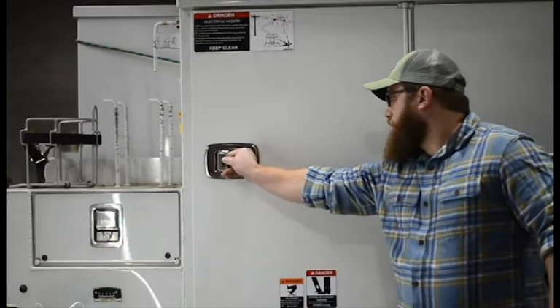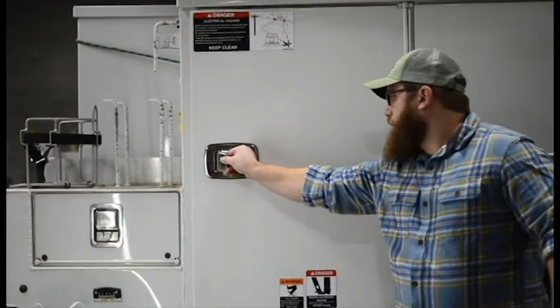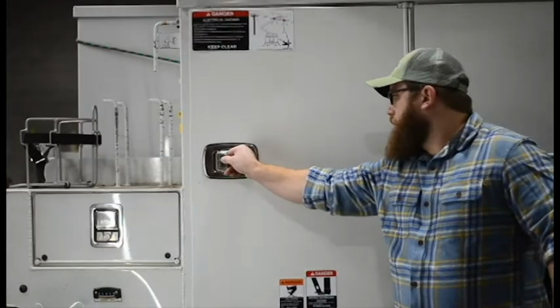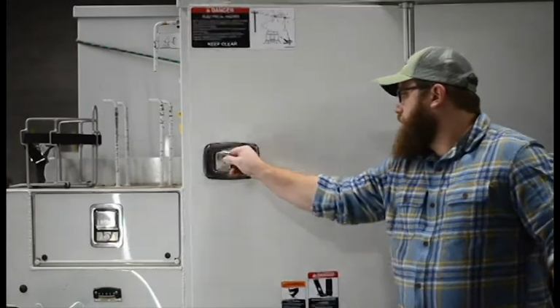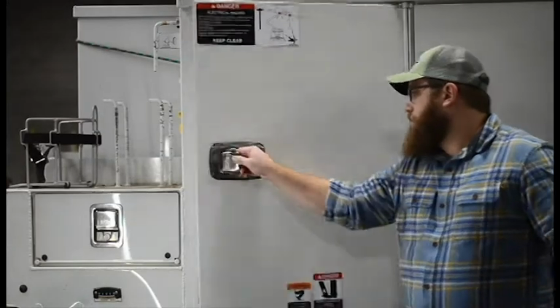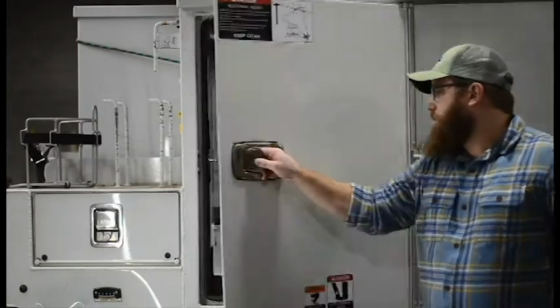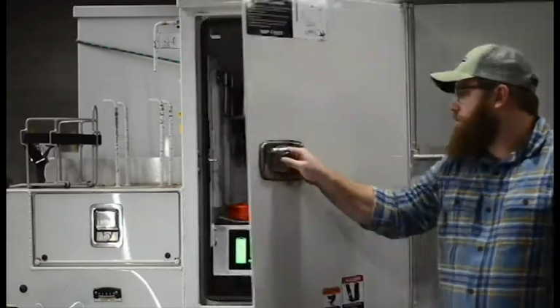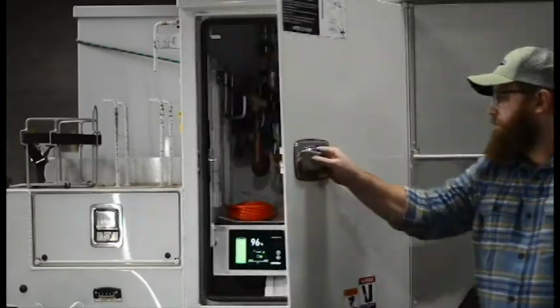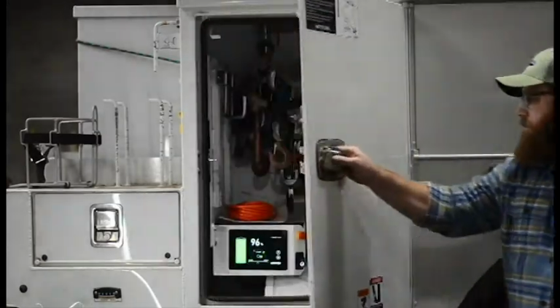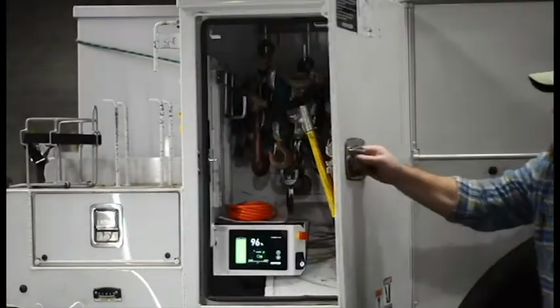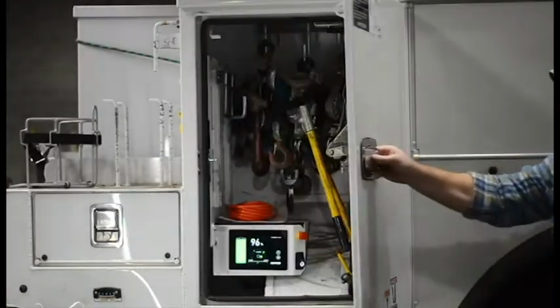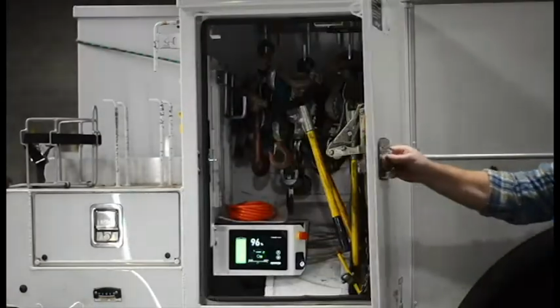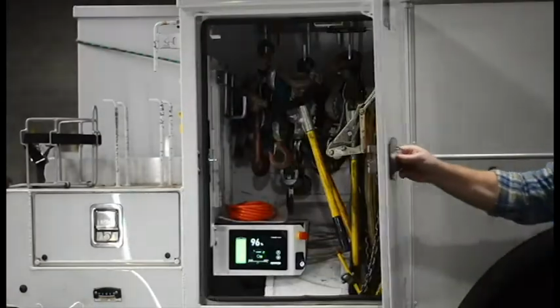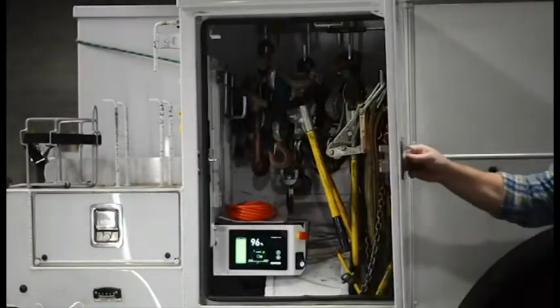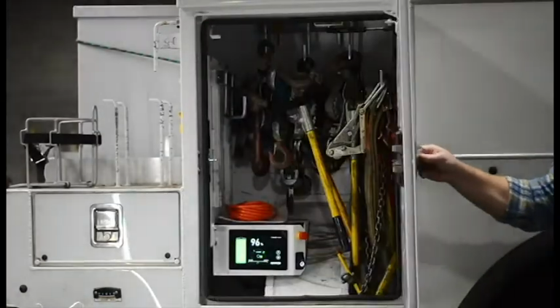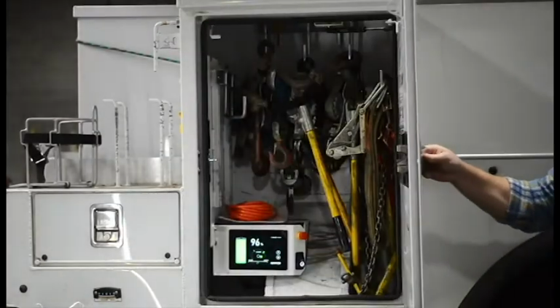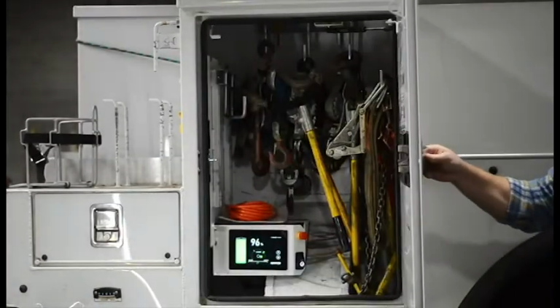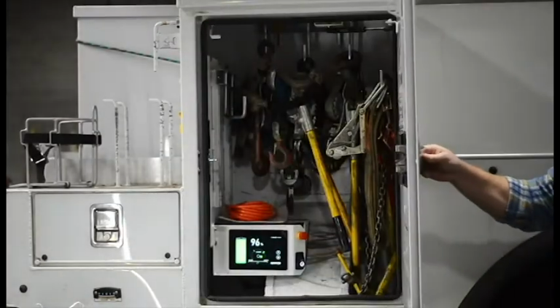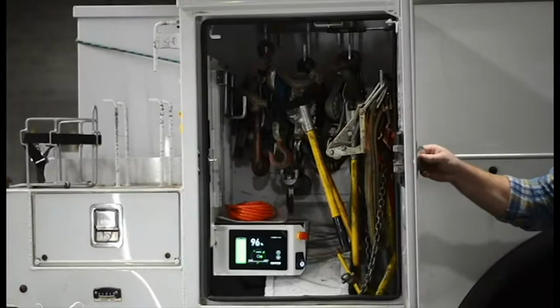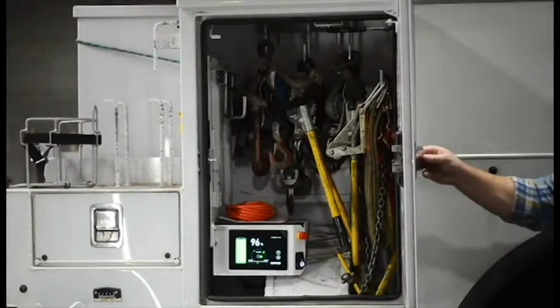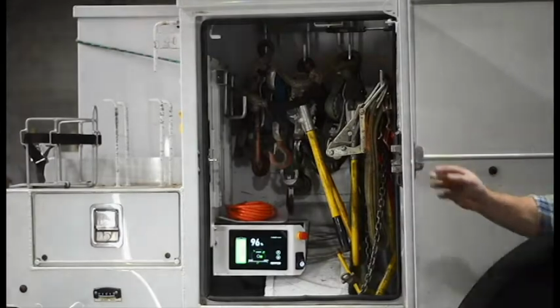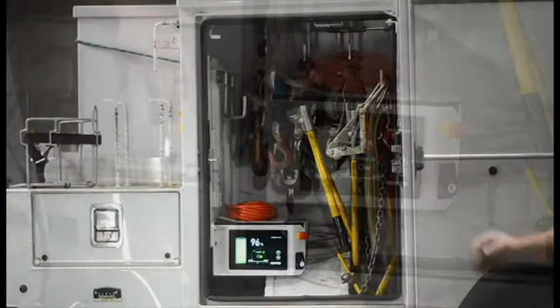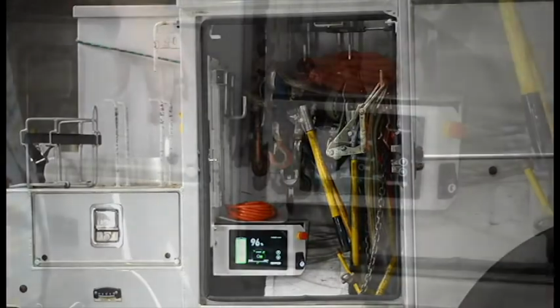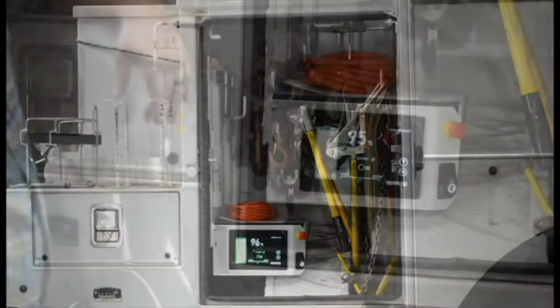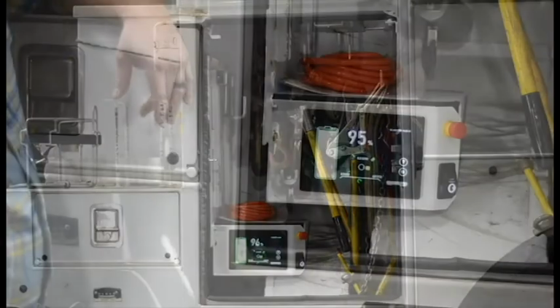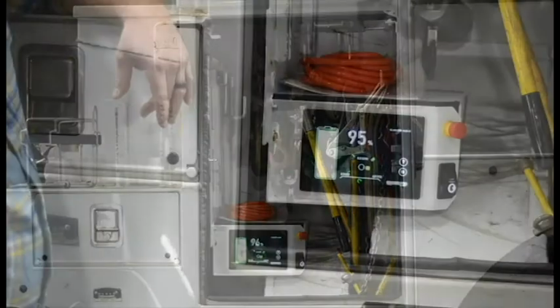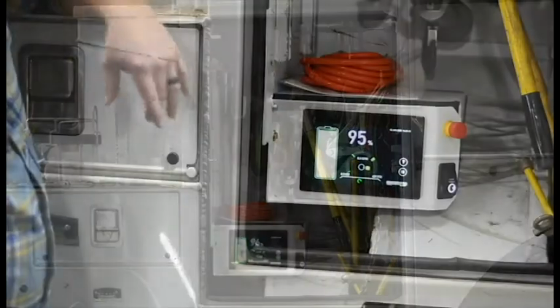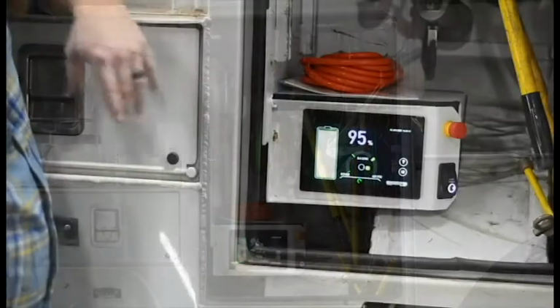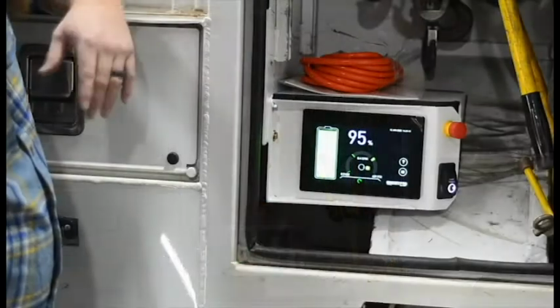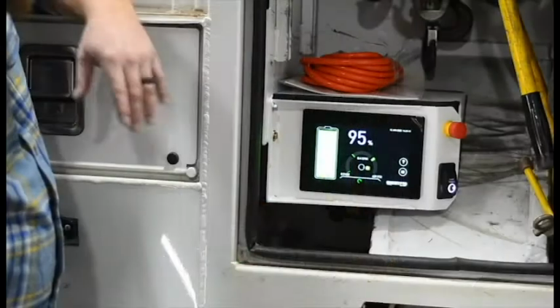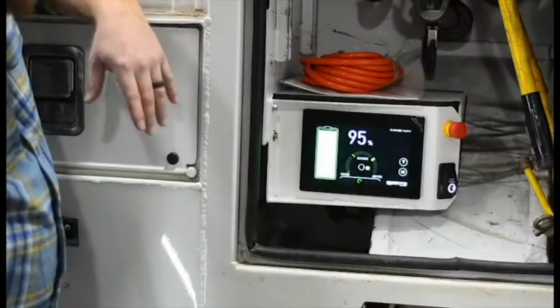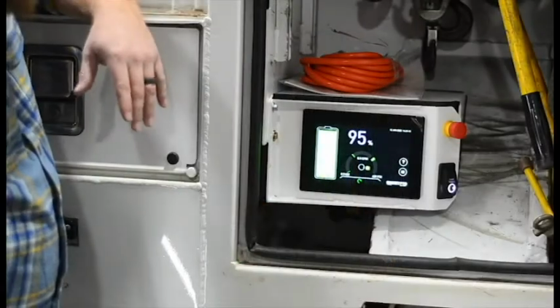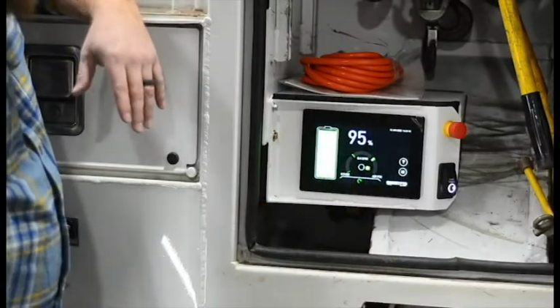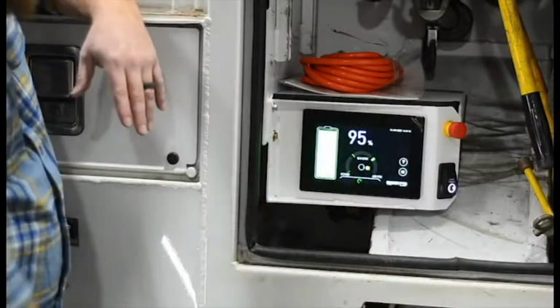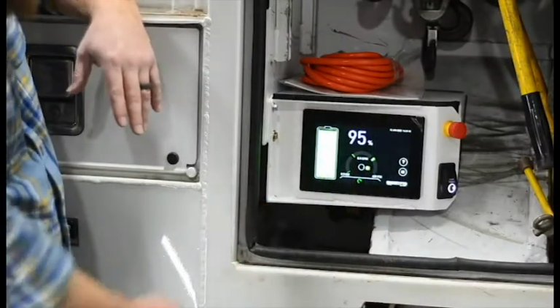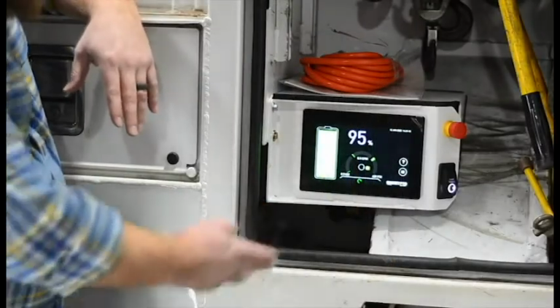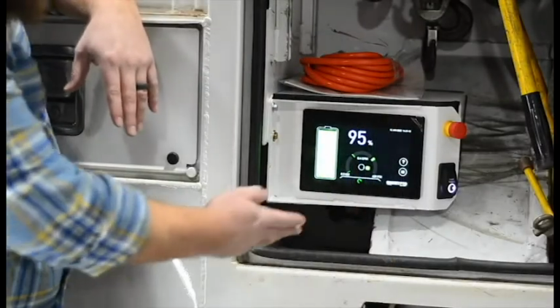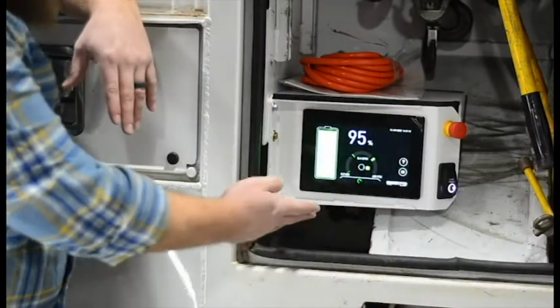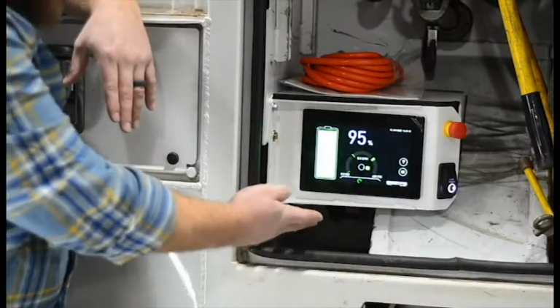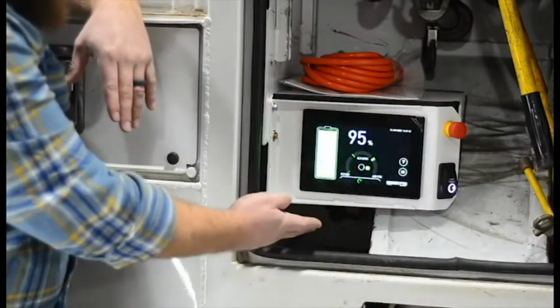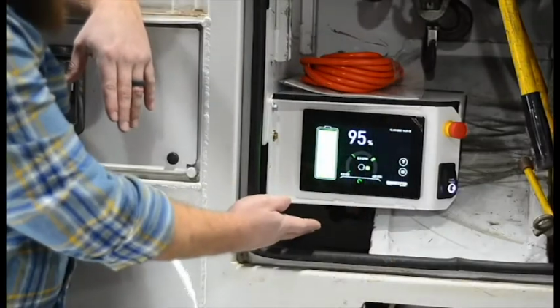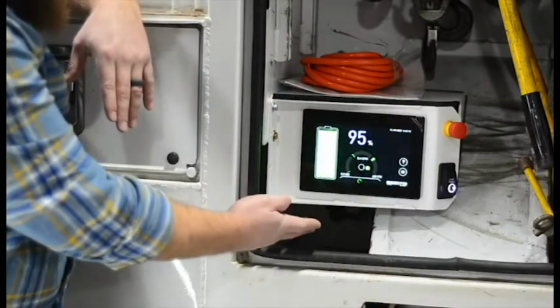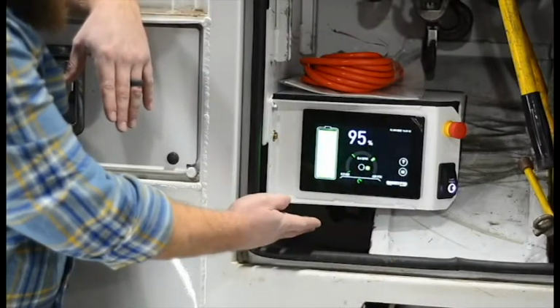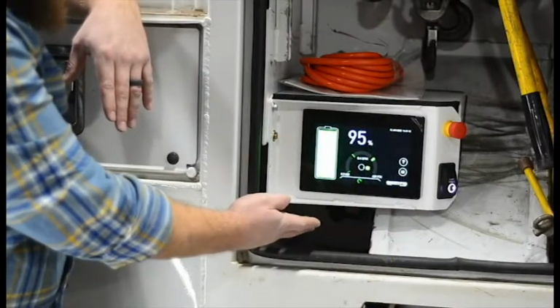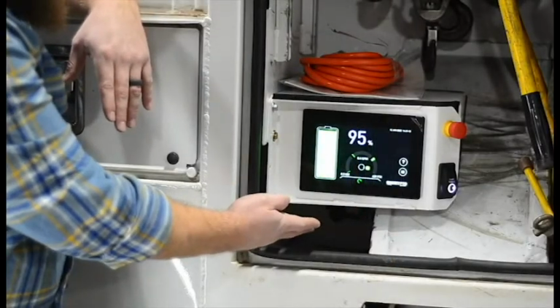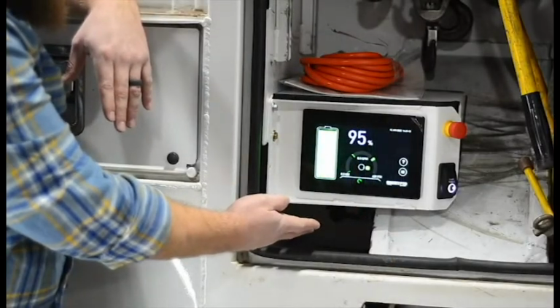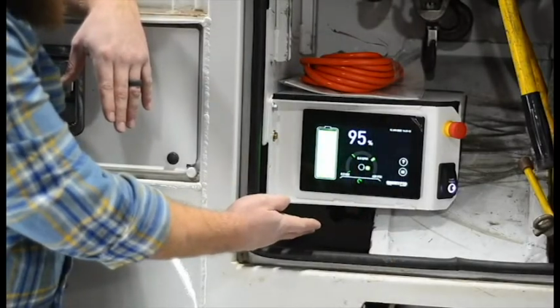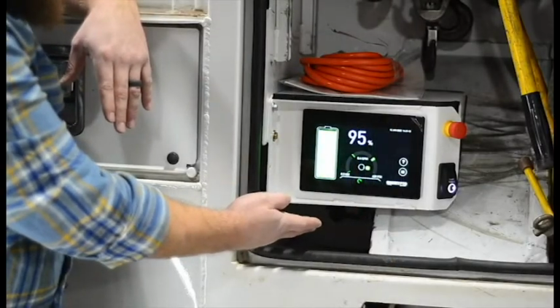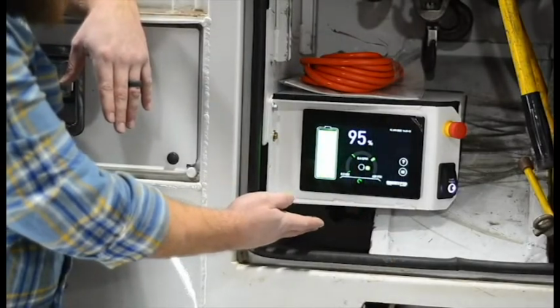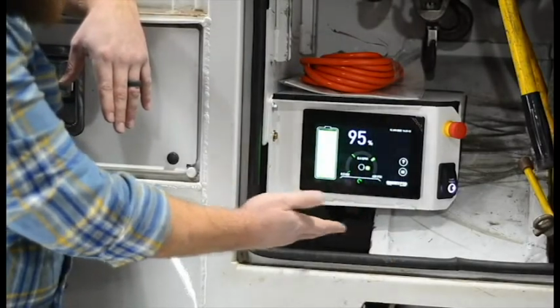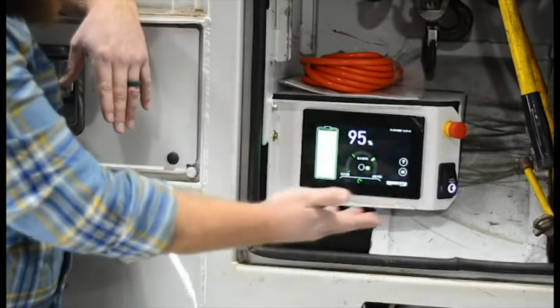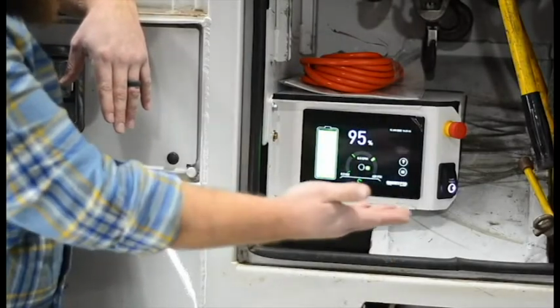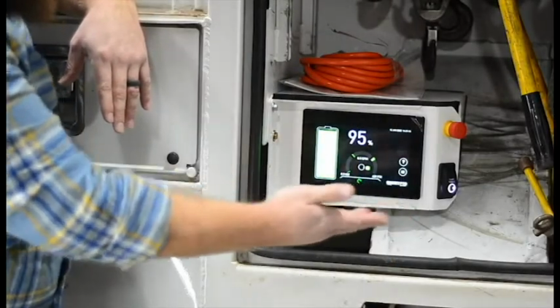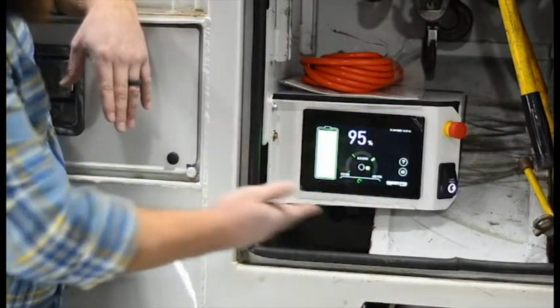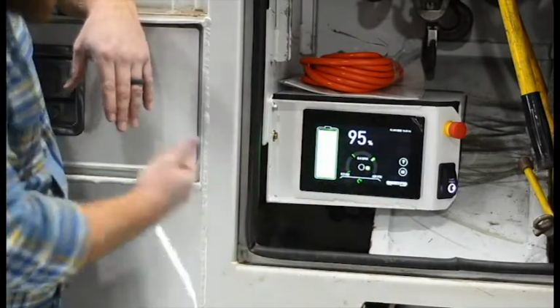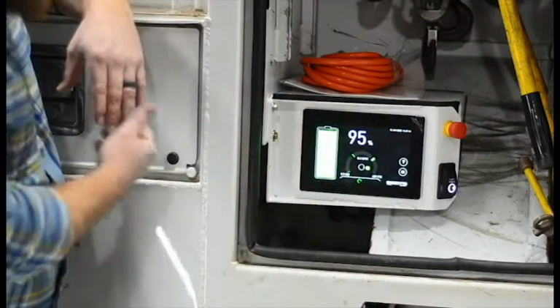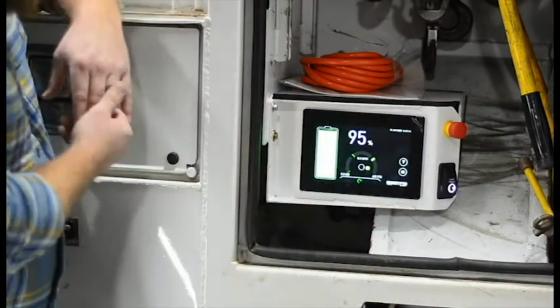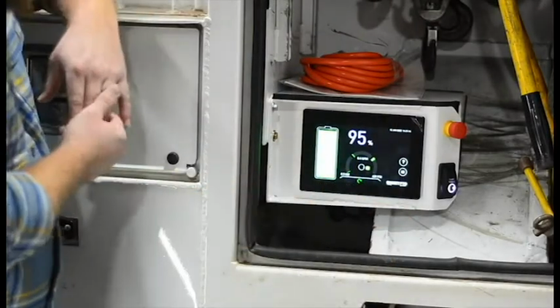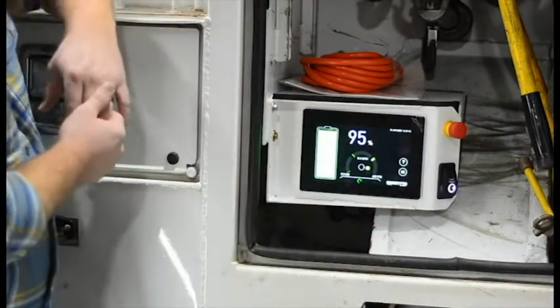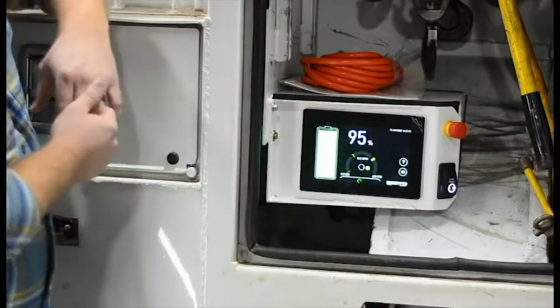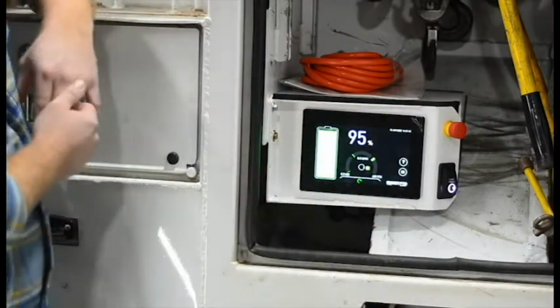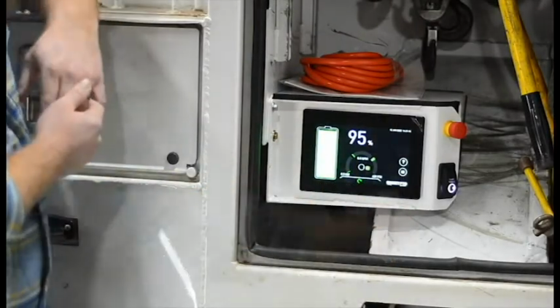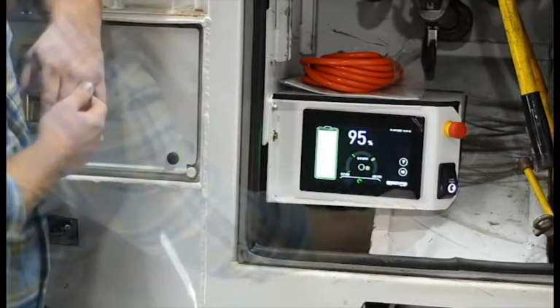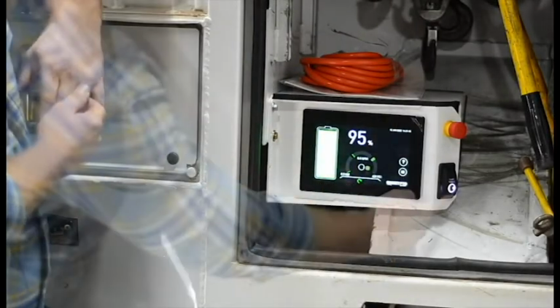Locate the smart PTO main control panel and touch screen, and ensure the emergency stop is reset and not active, and the touch screen display is powered.